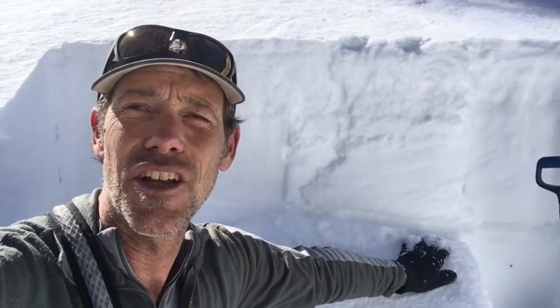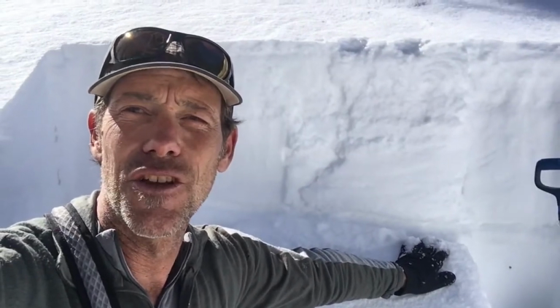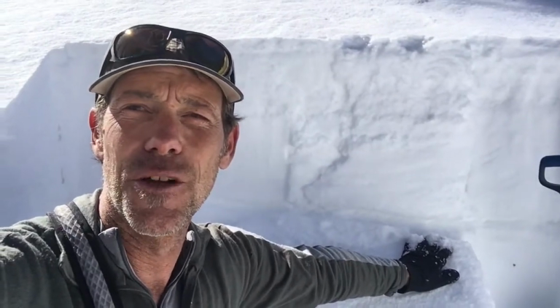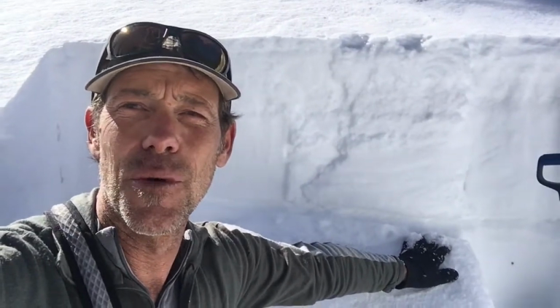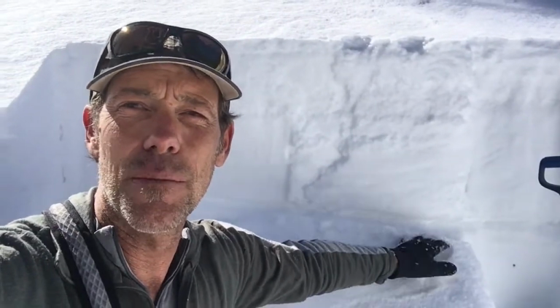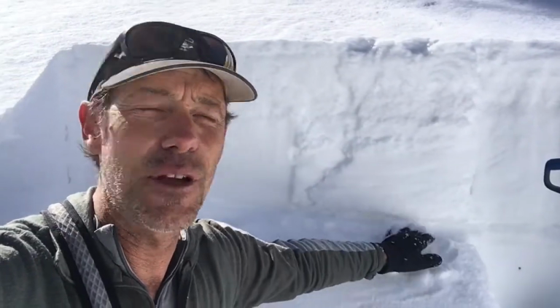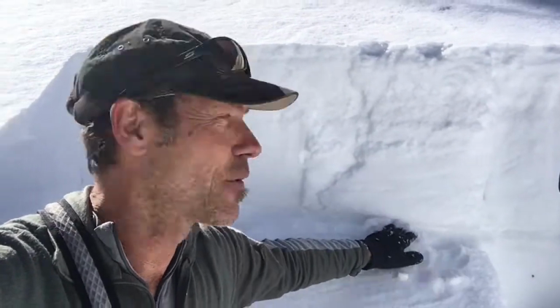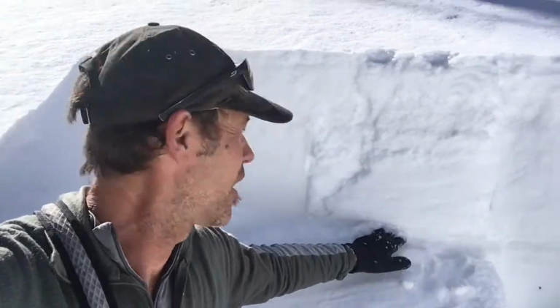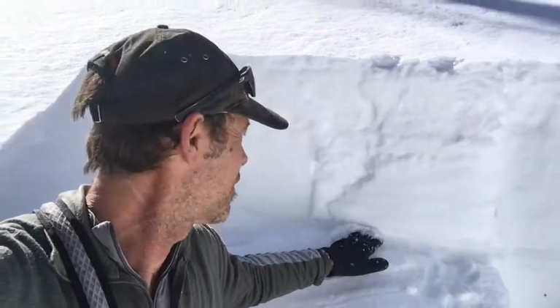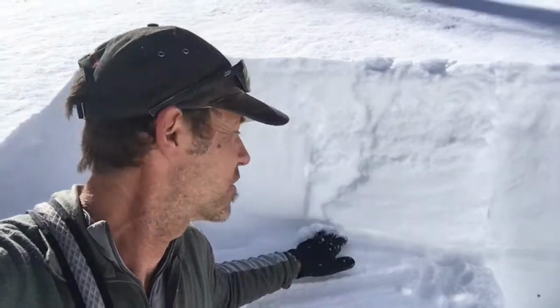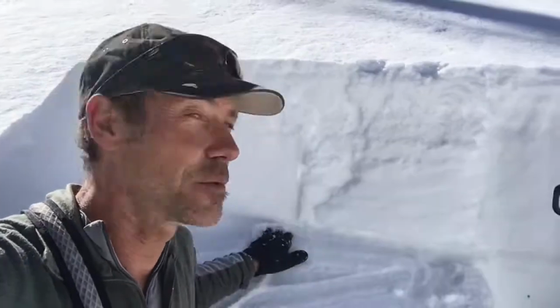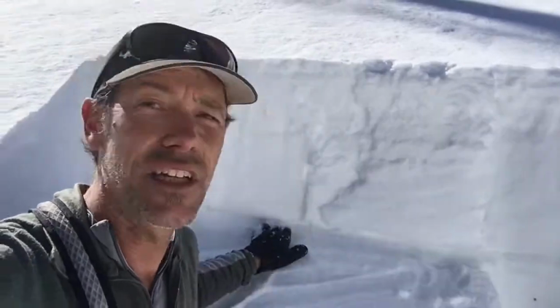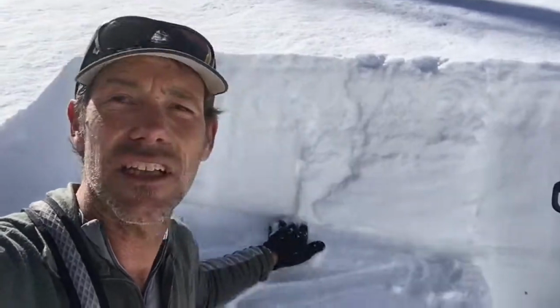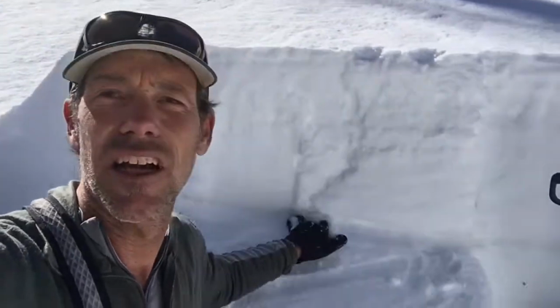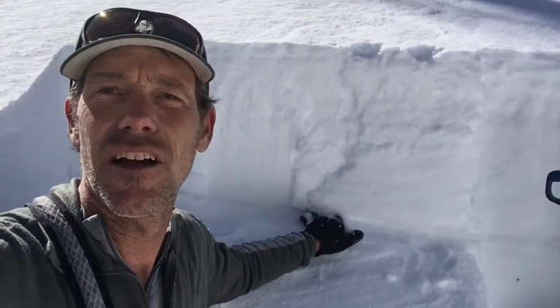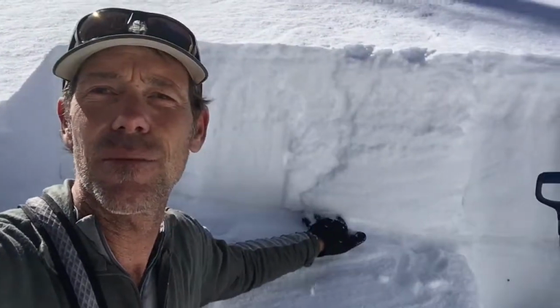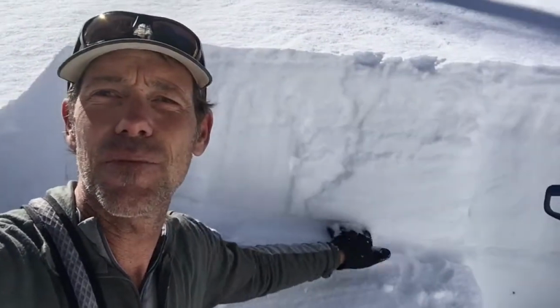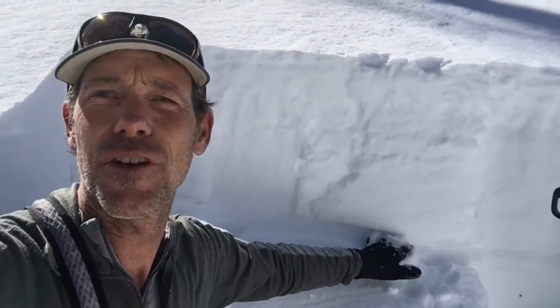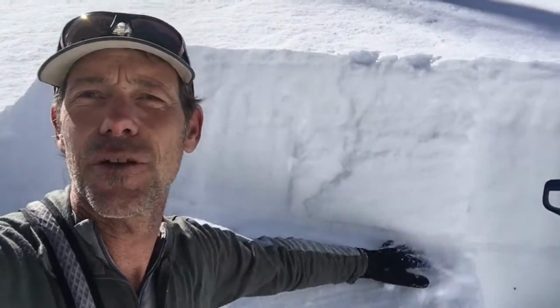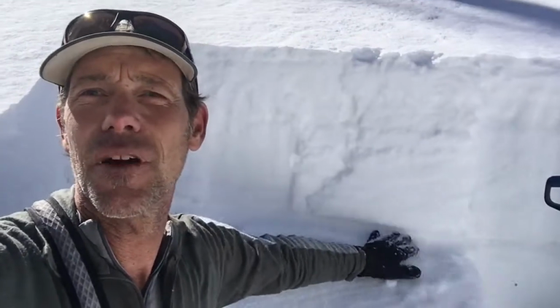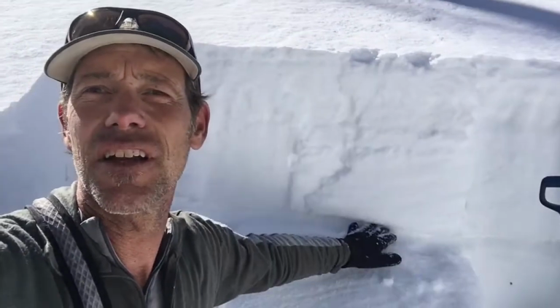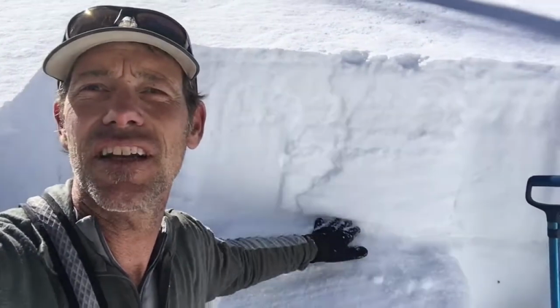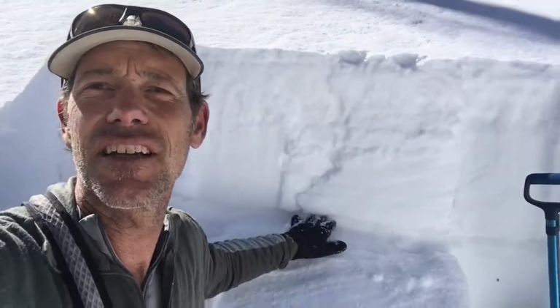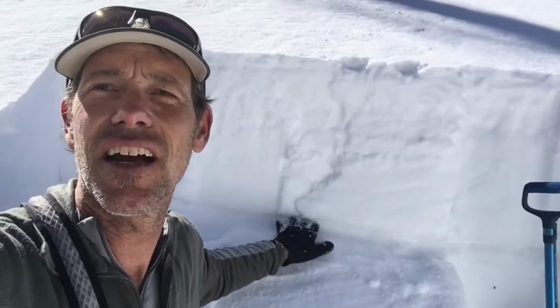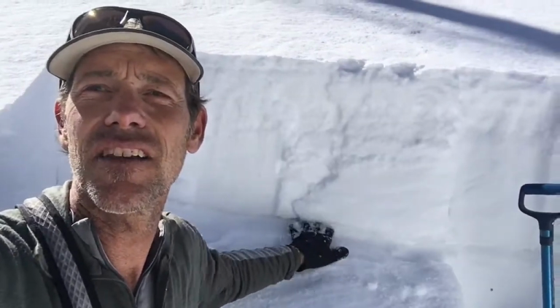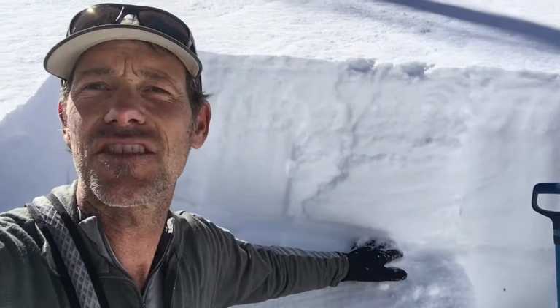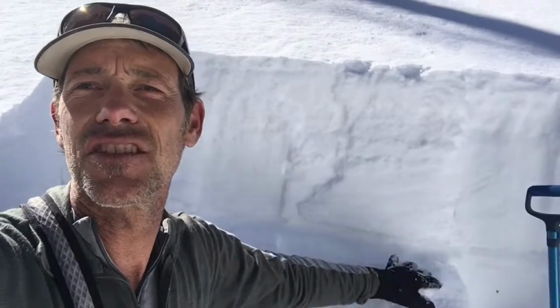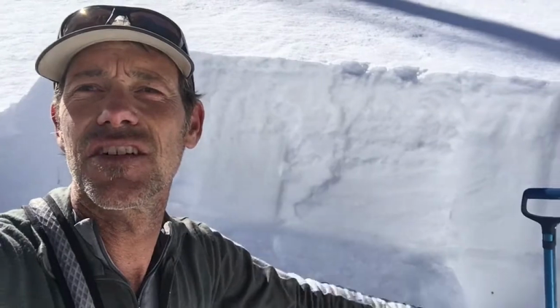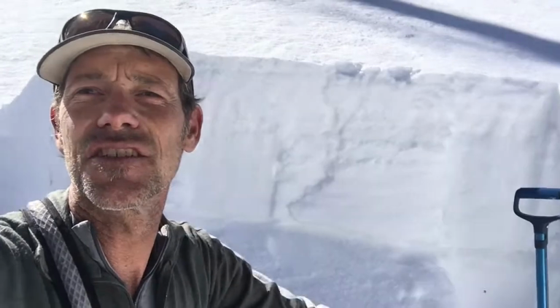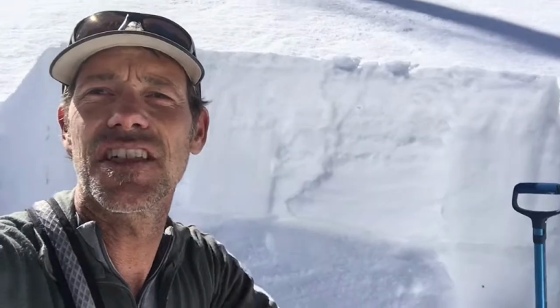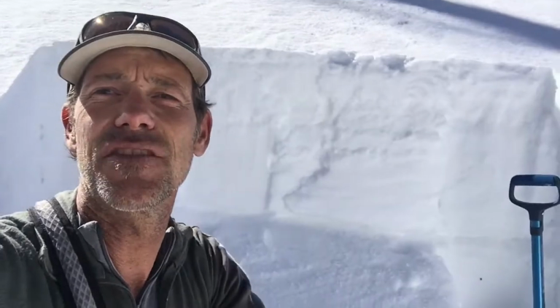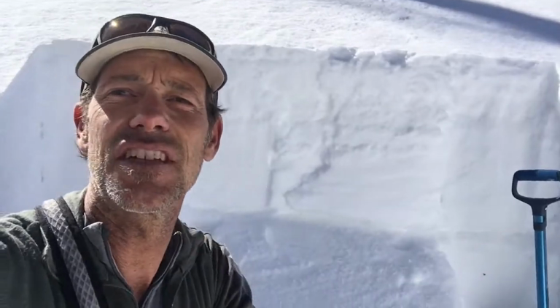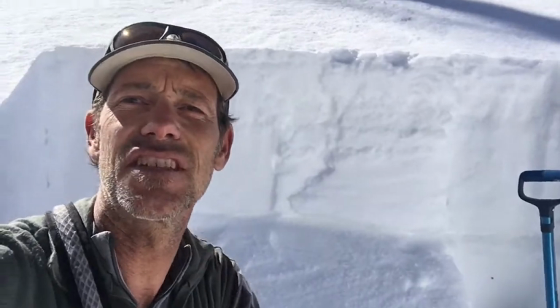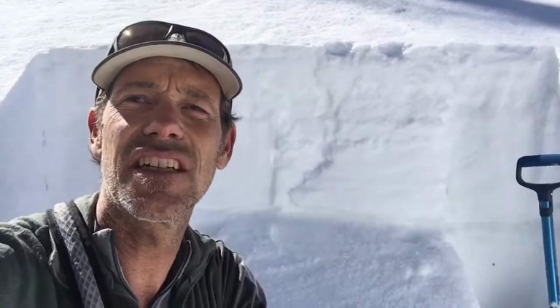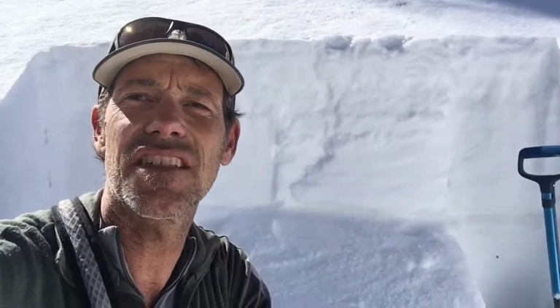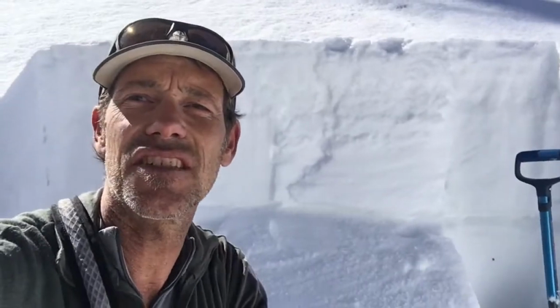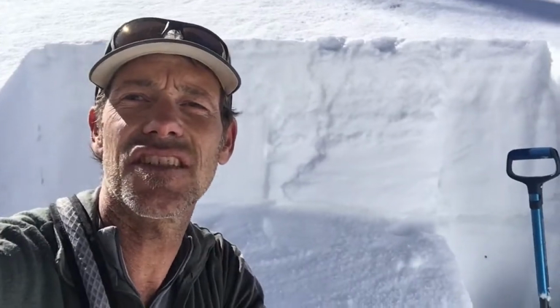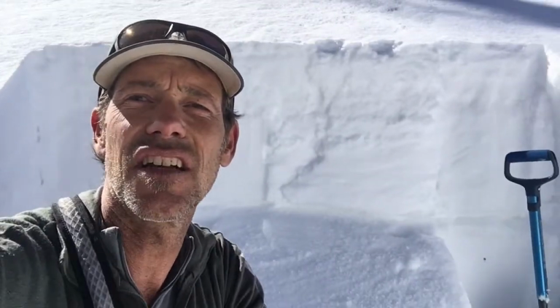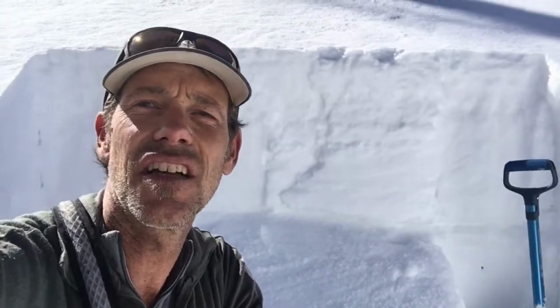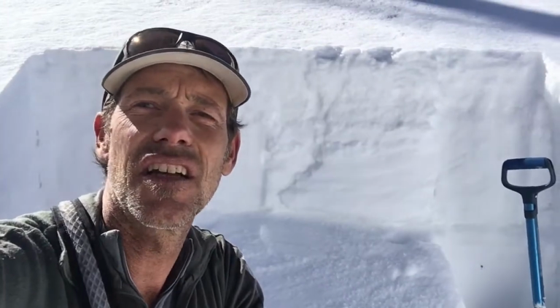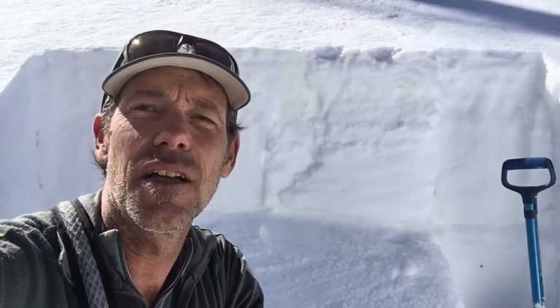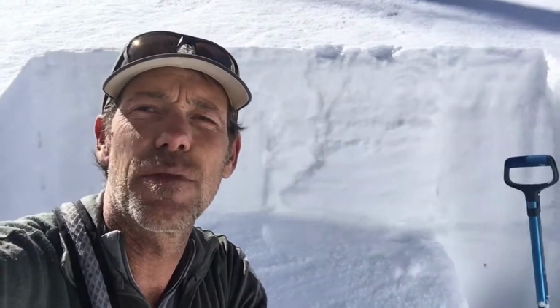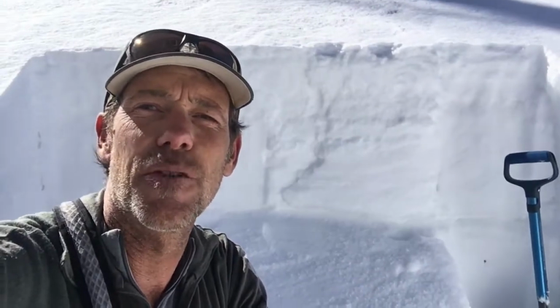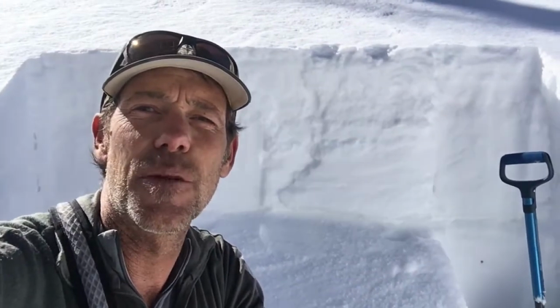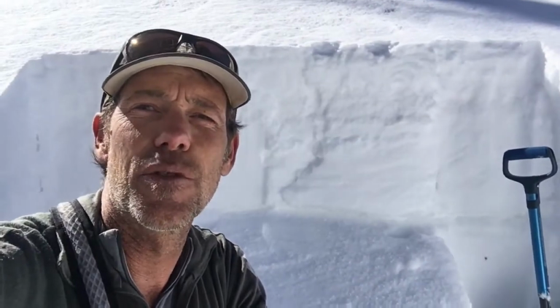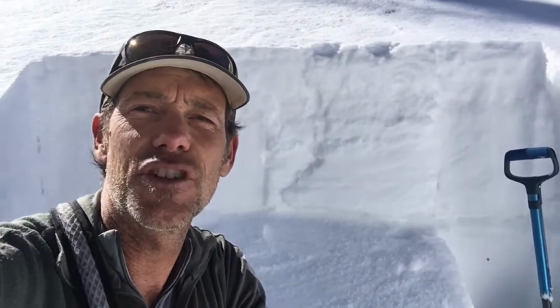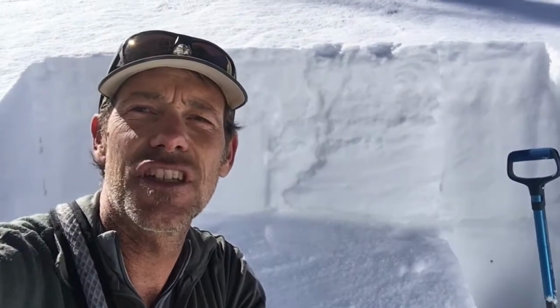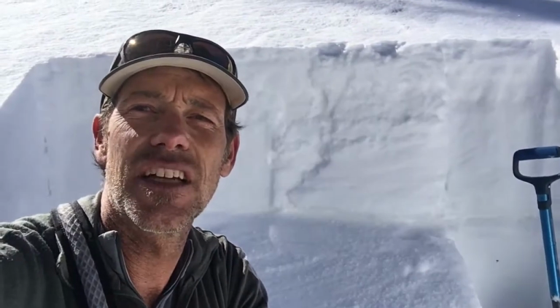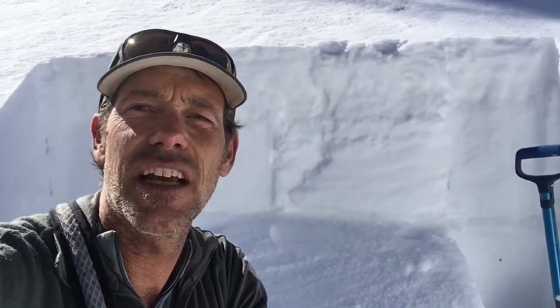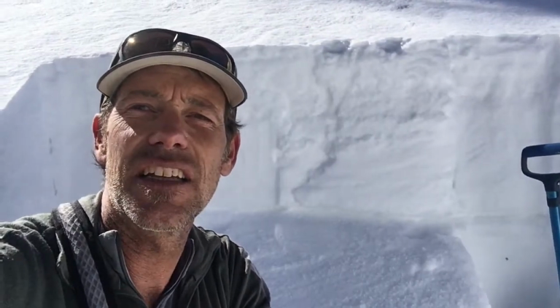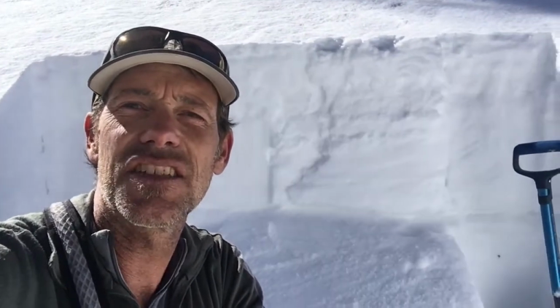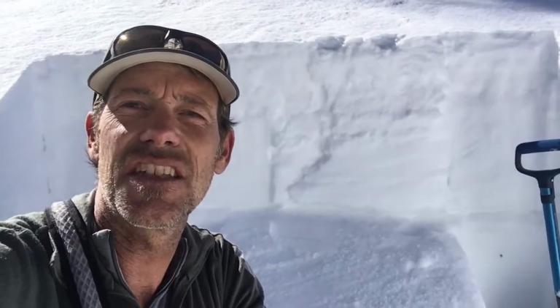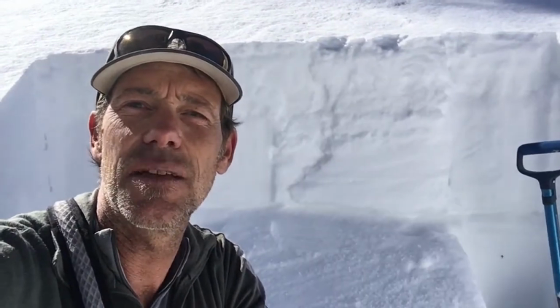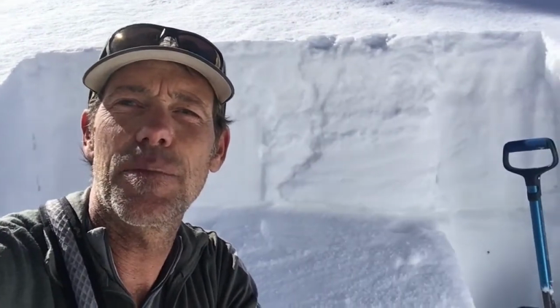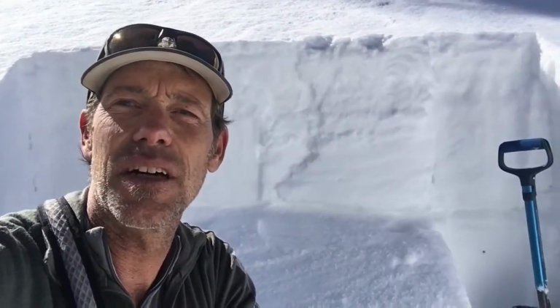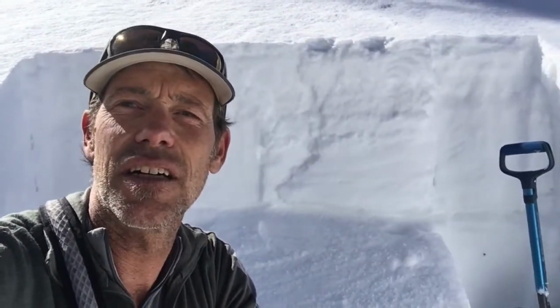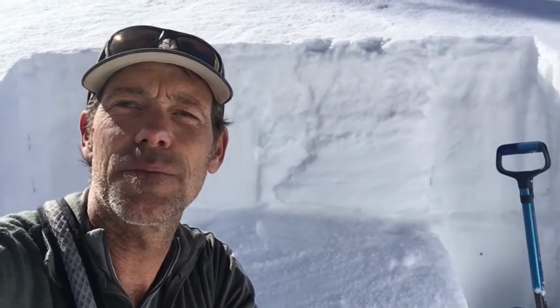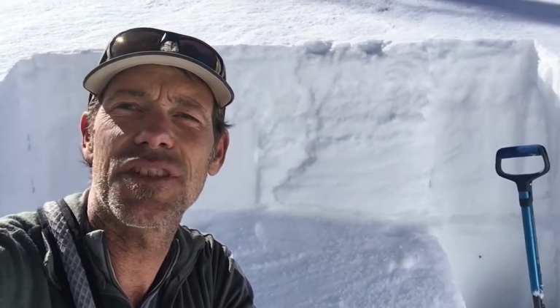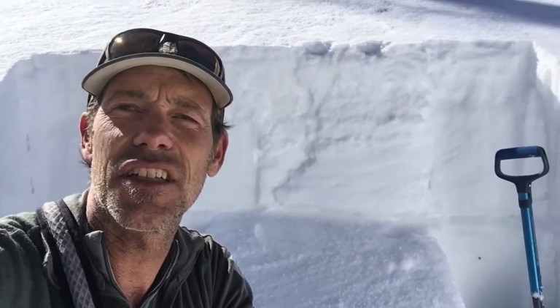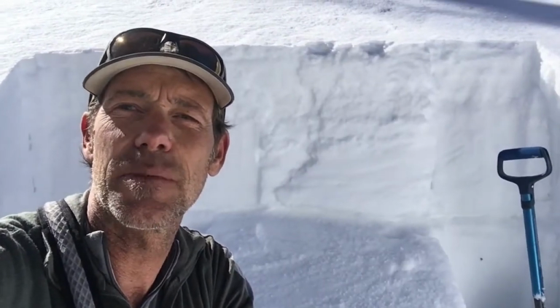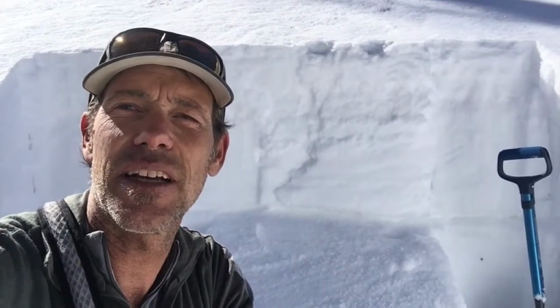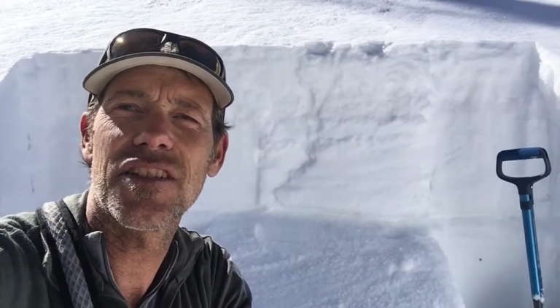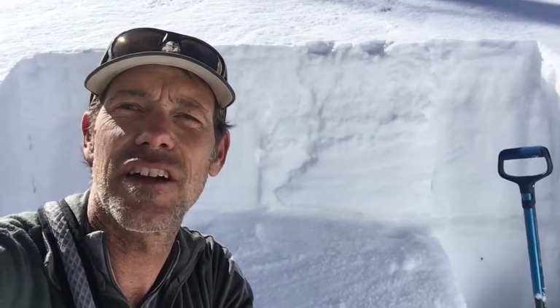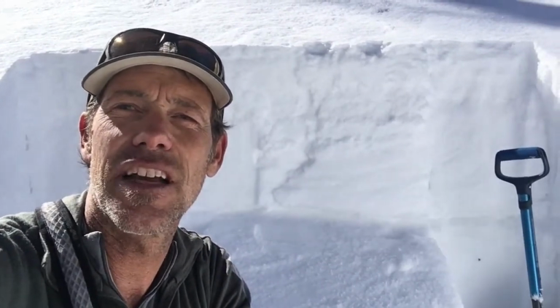You're going to want to be aware of this weak layer. You're going to want to dig down in the snow and see if it exists before you push into any steep, suspect terrain.